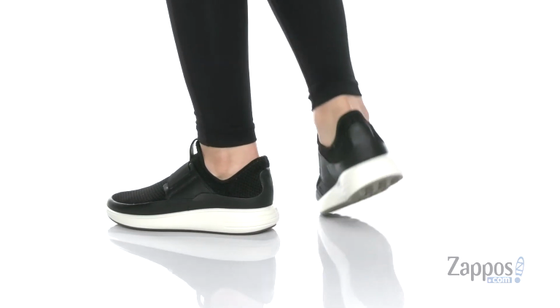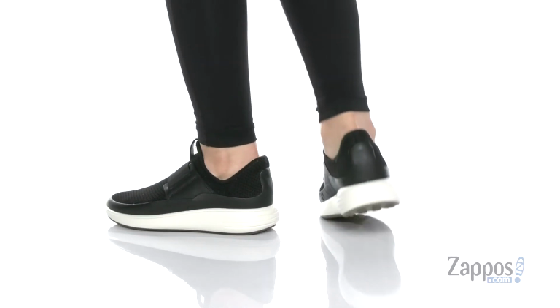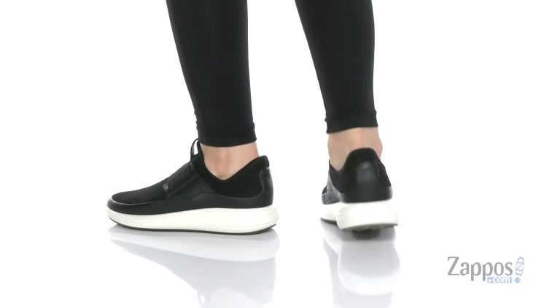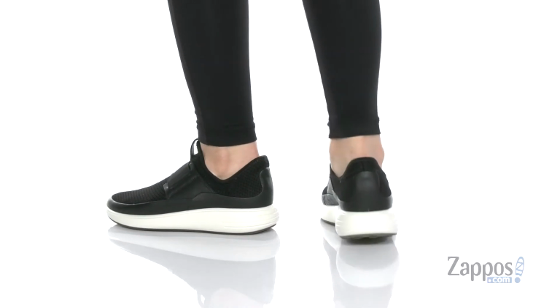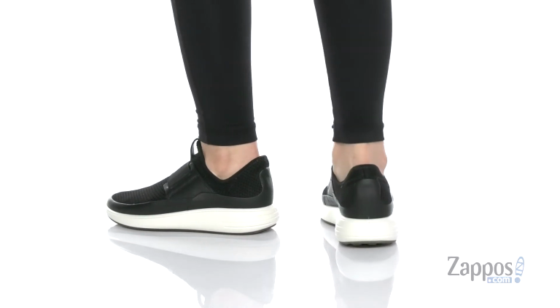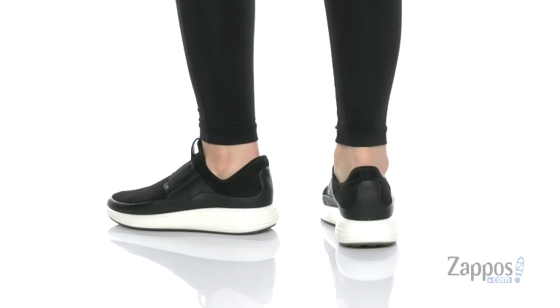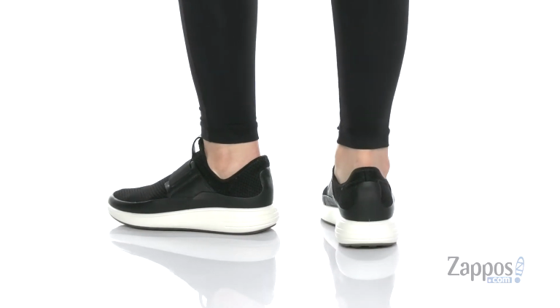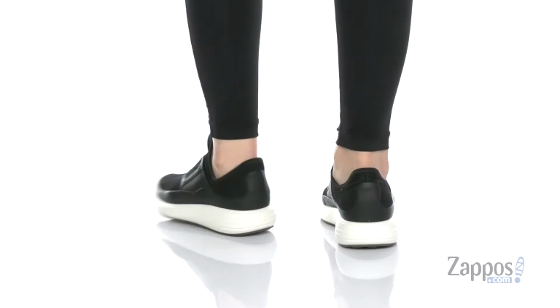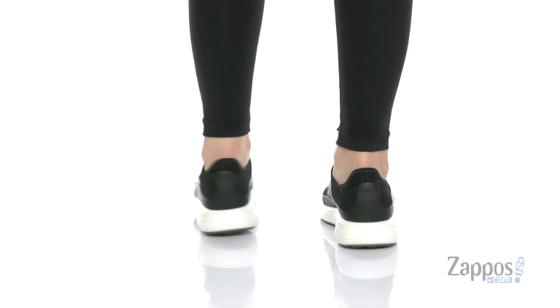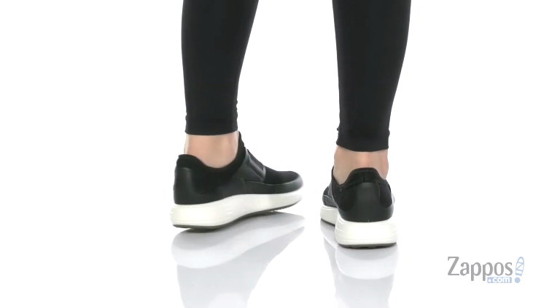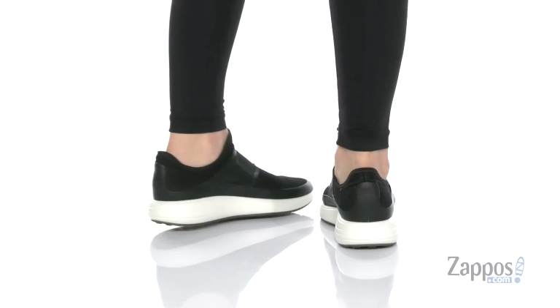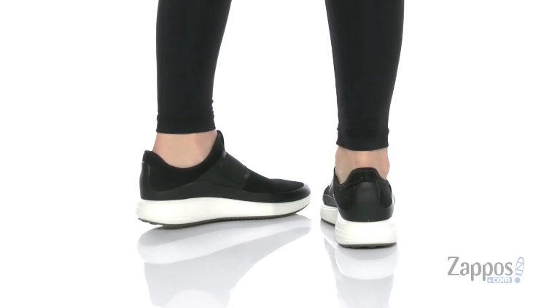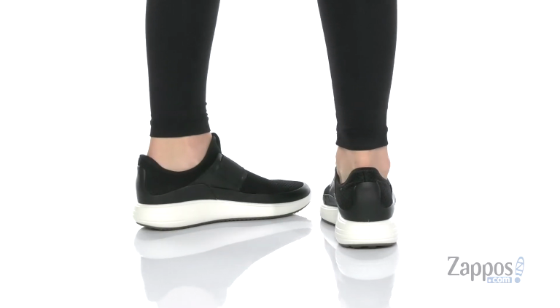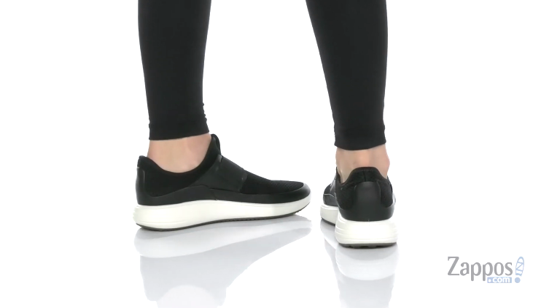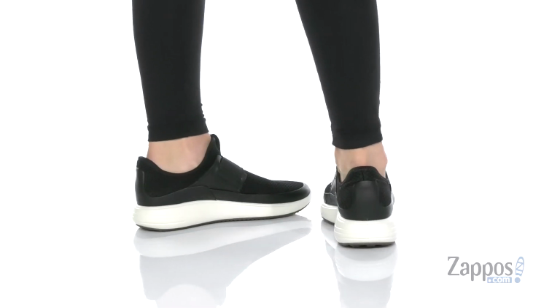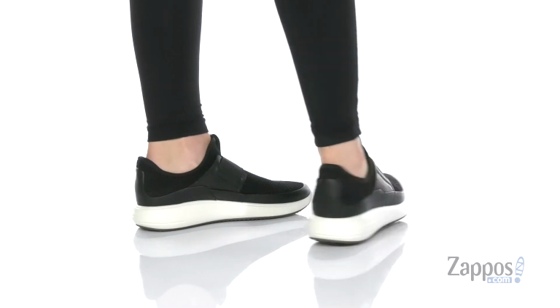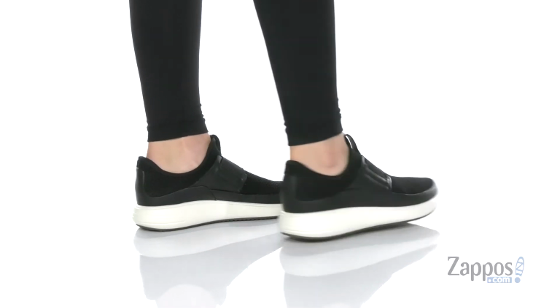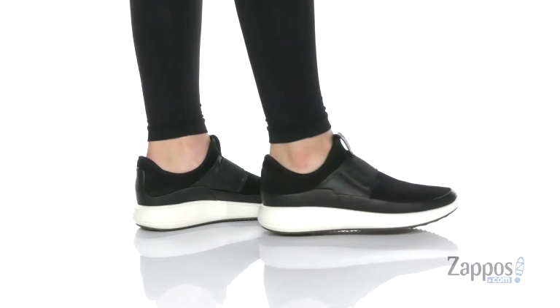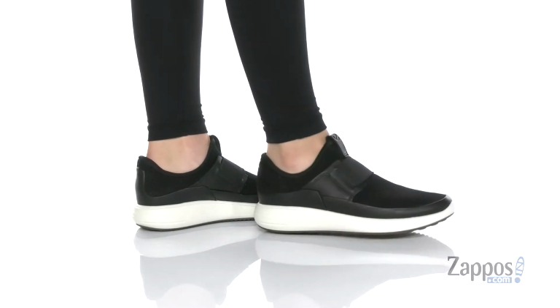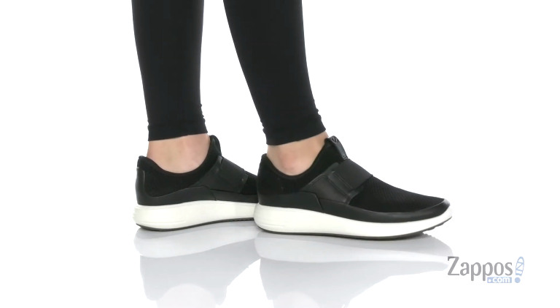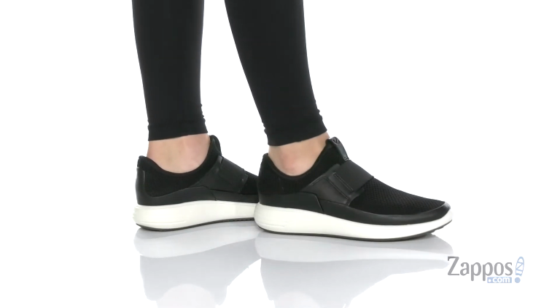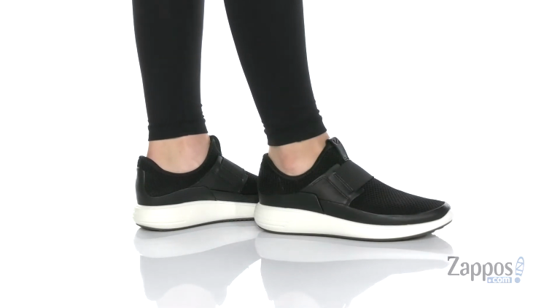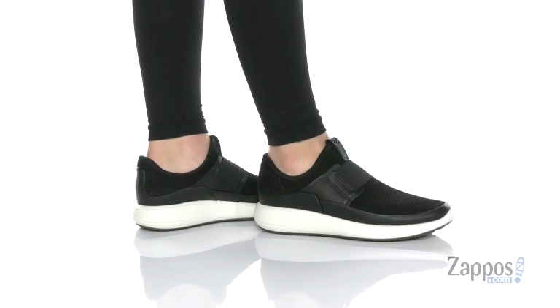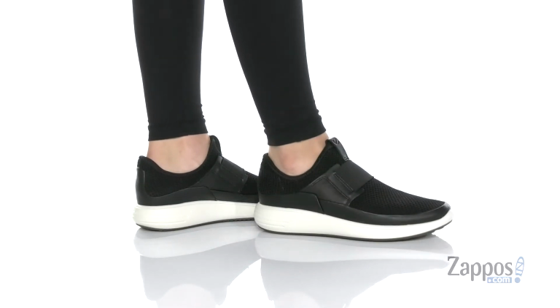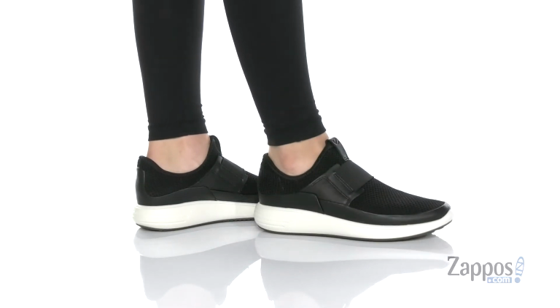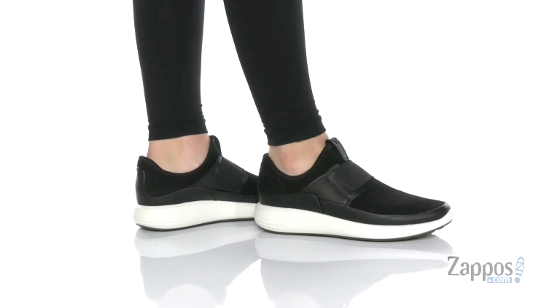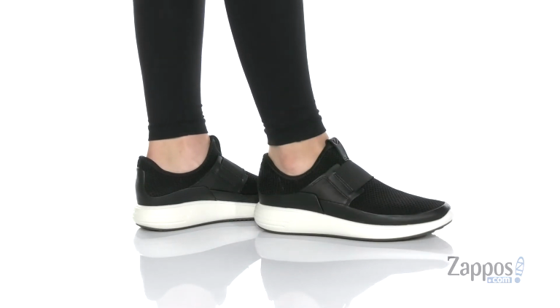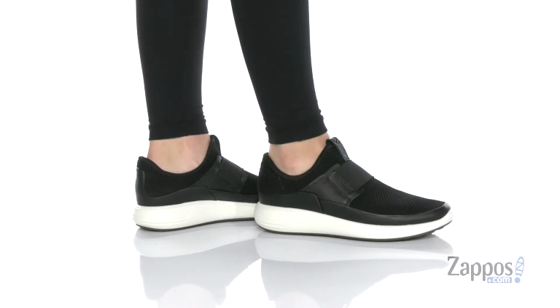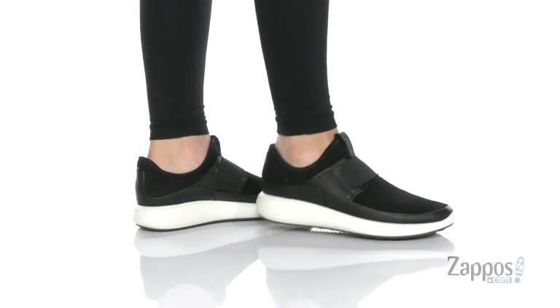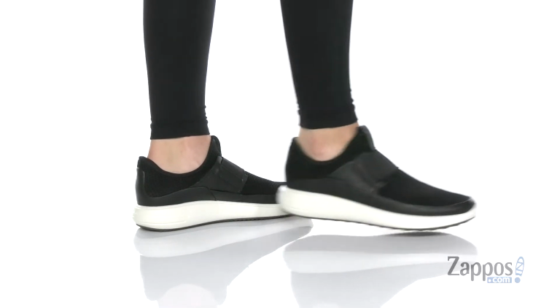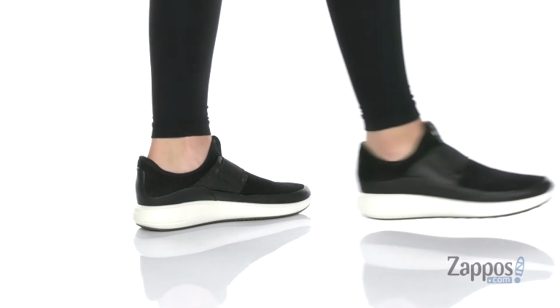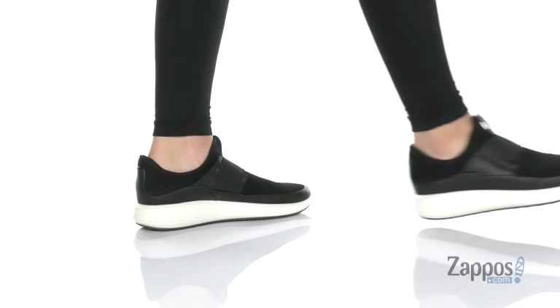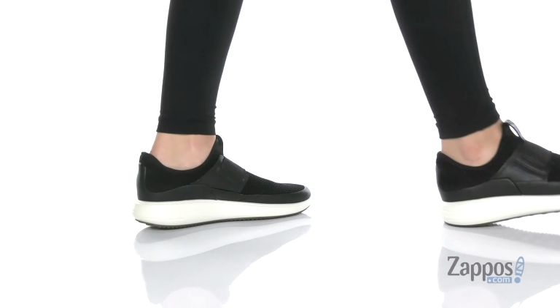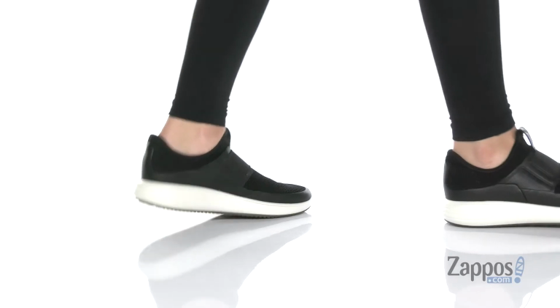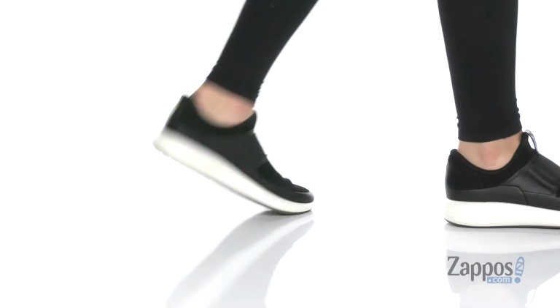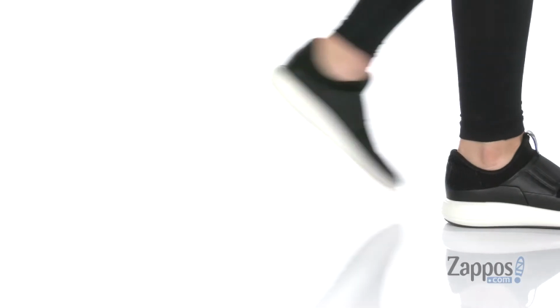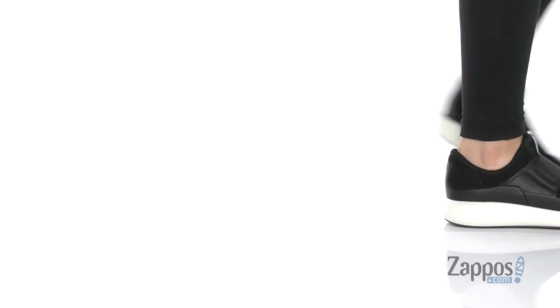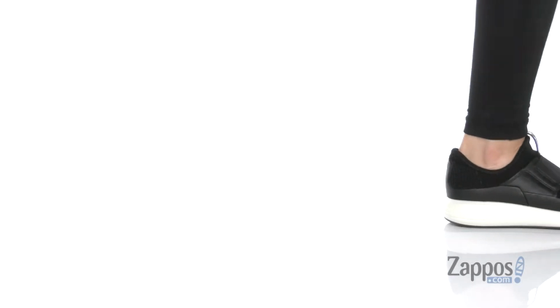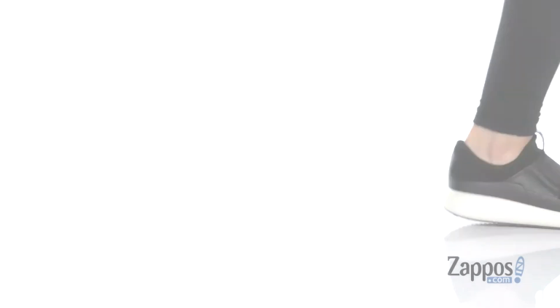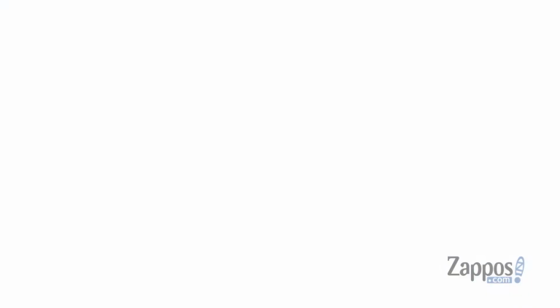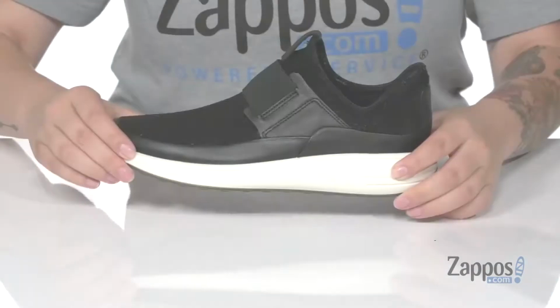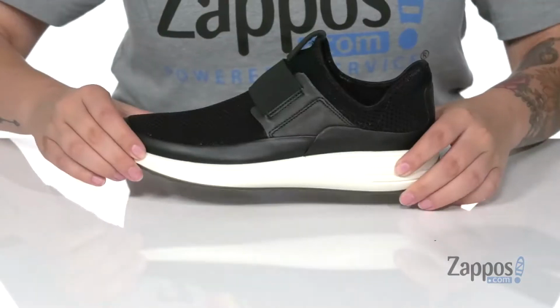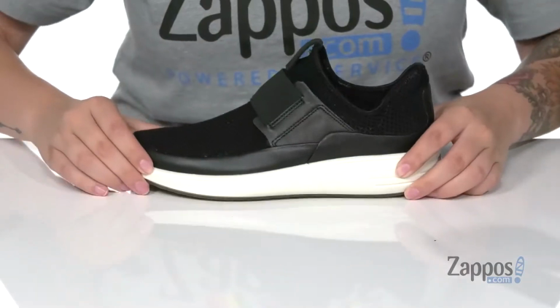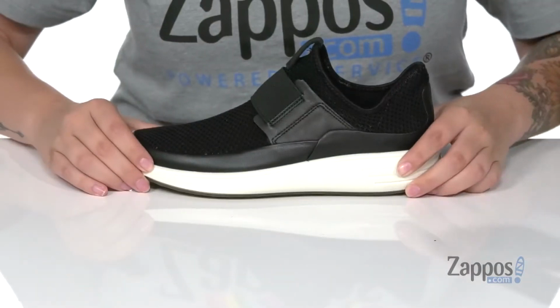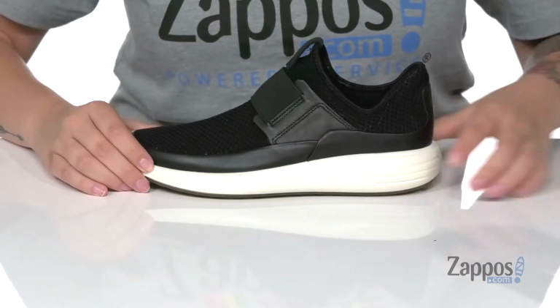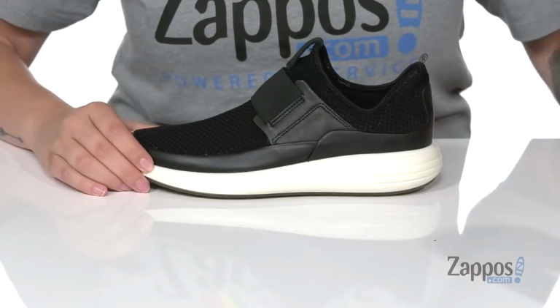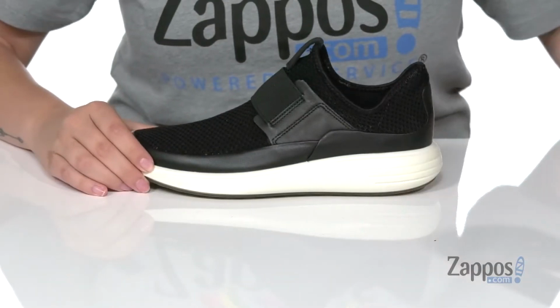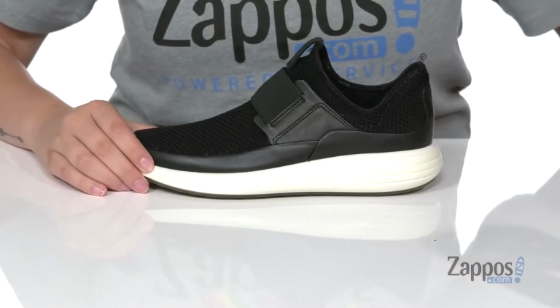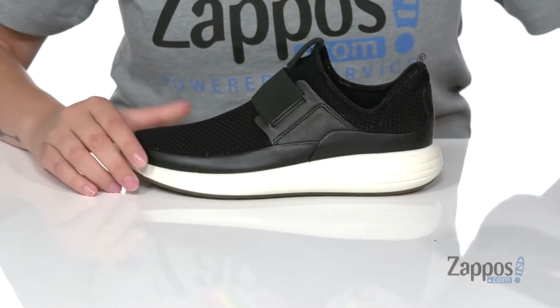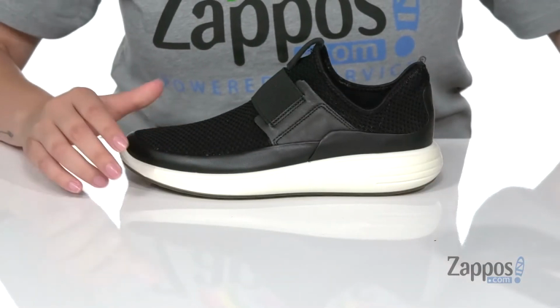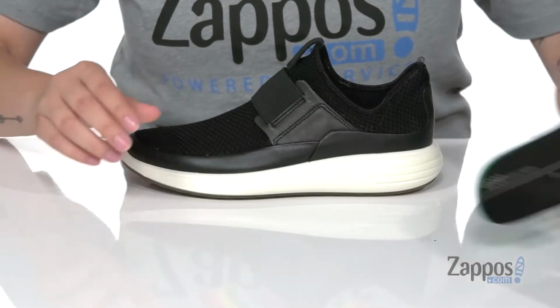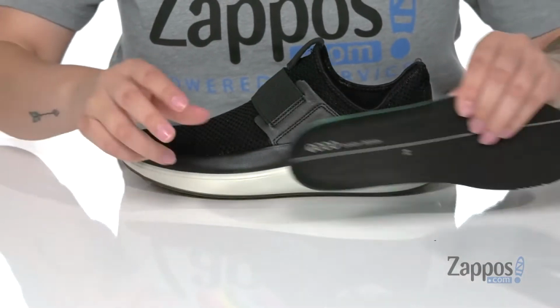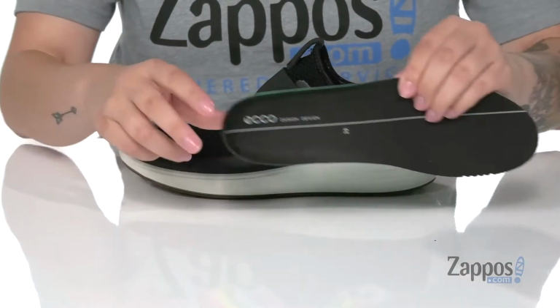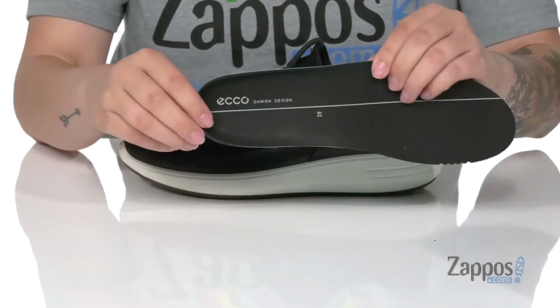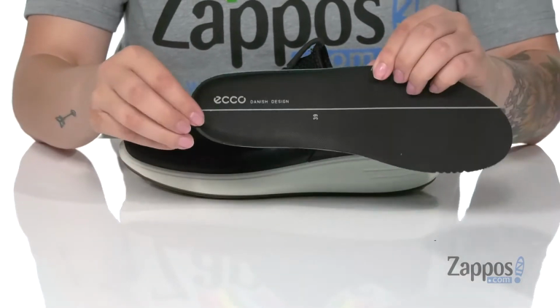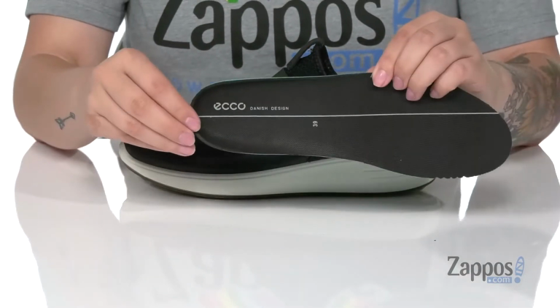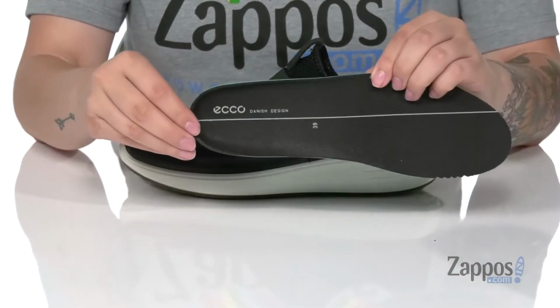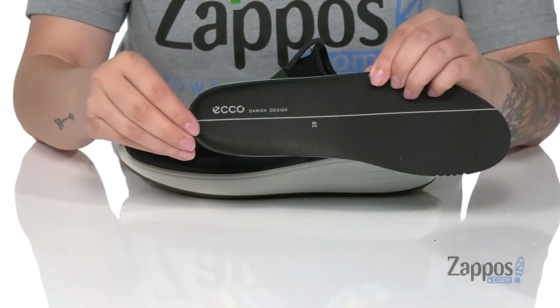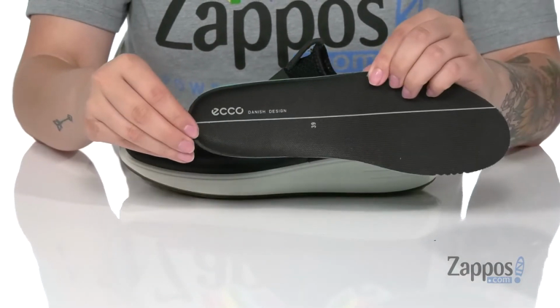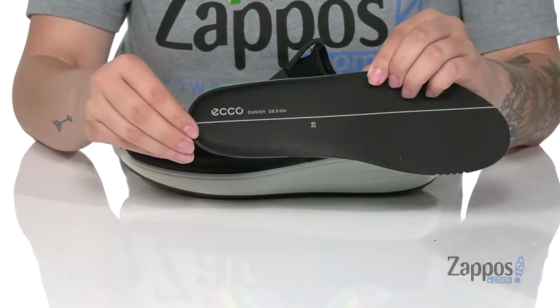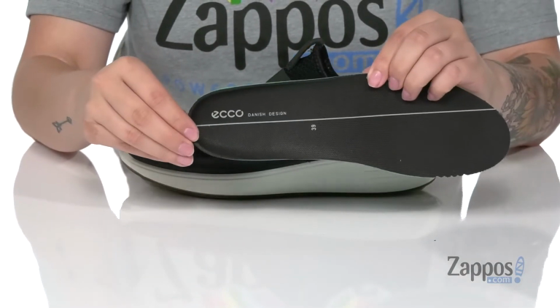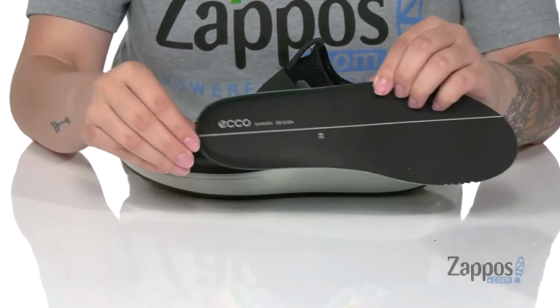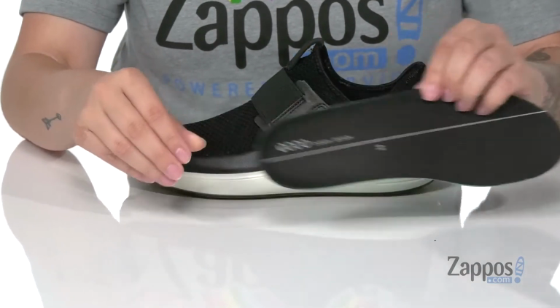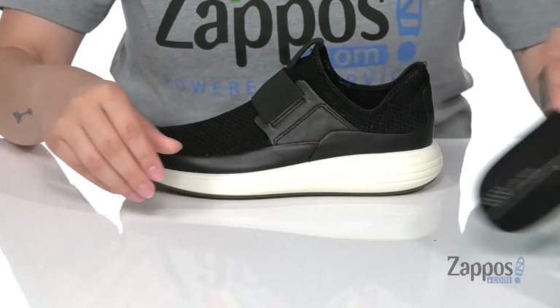These shoes have a leather and textile upper. That inner lining is textile and they also come with a removable footbed.